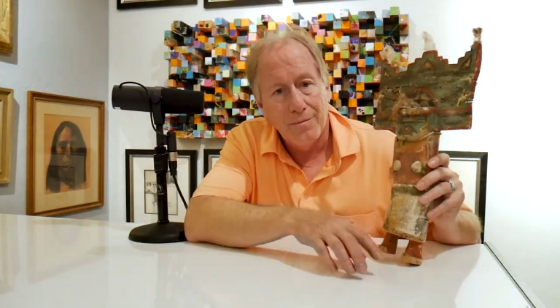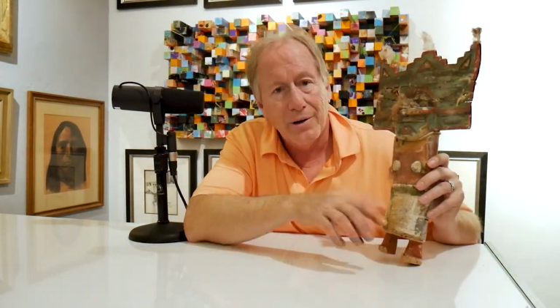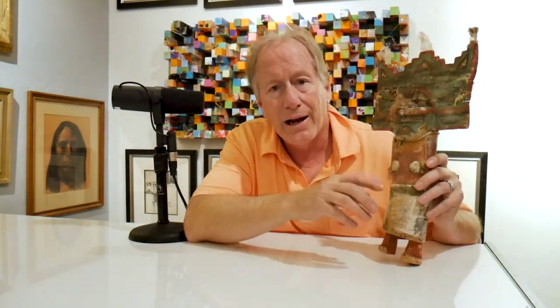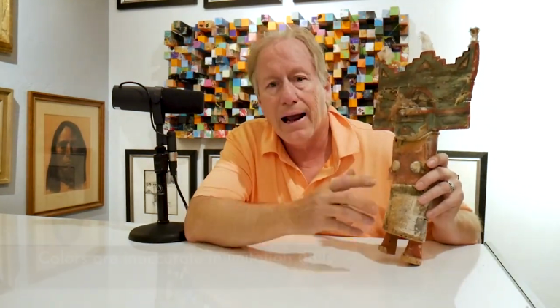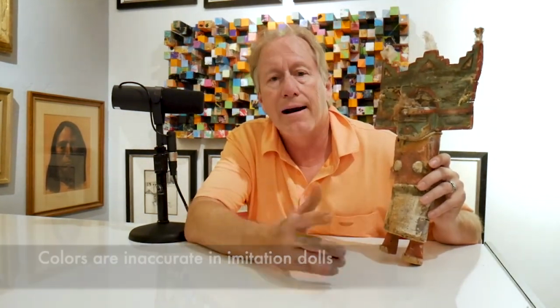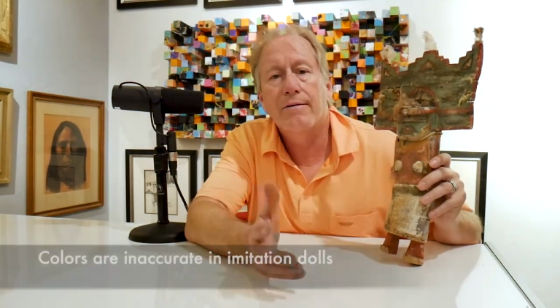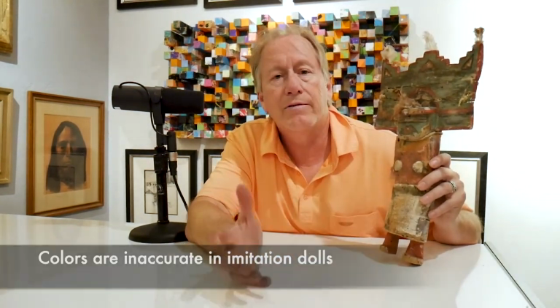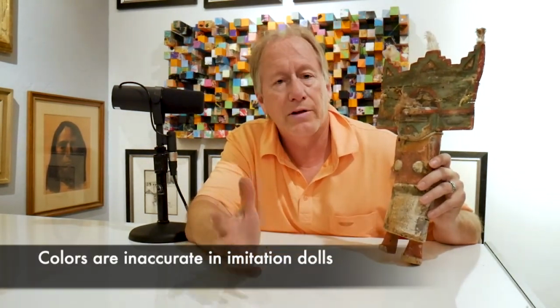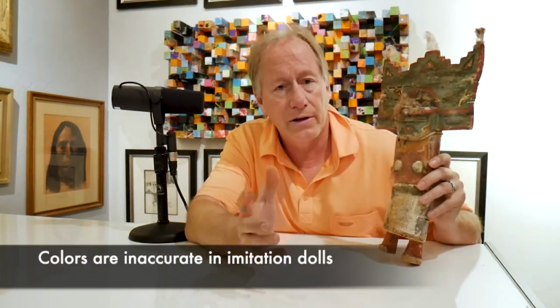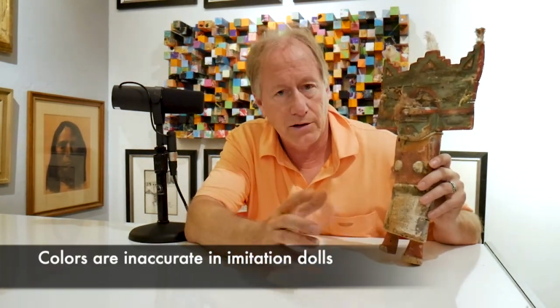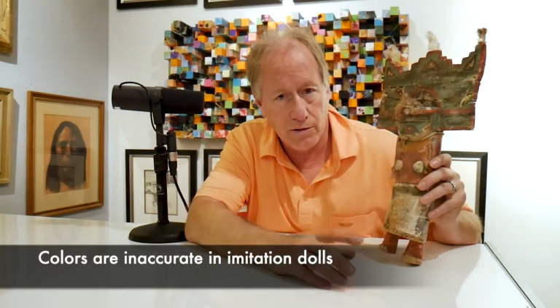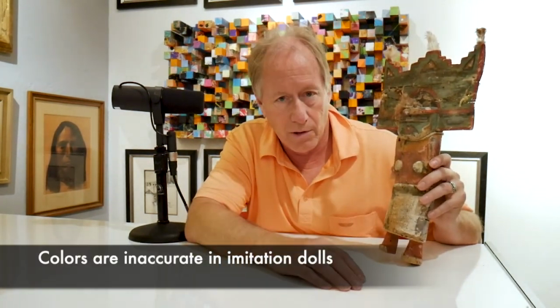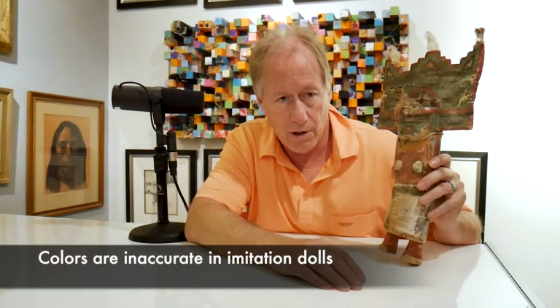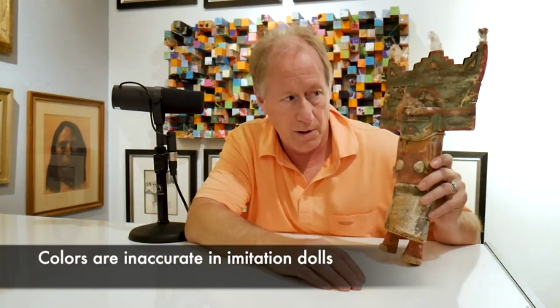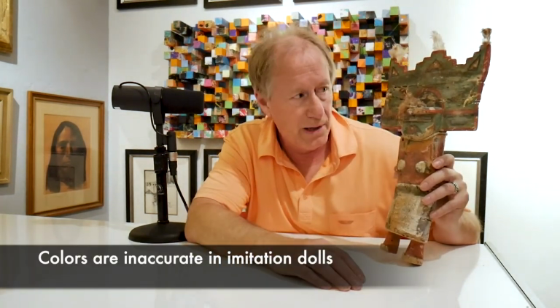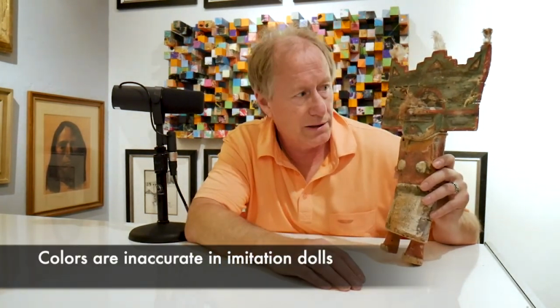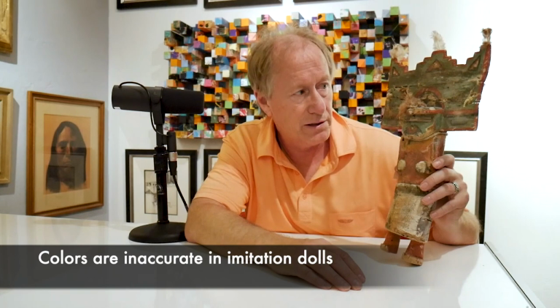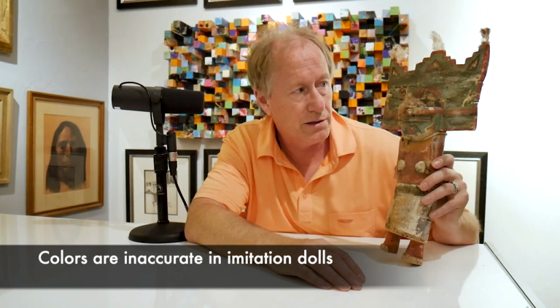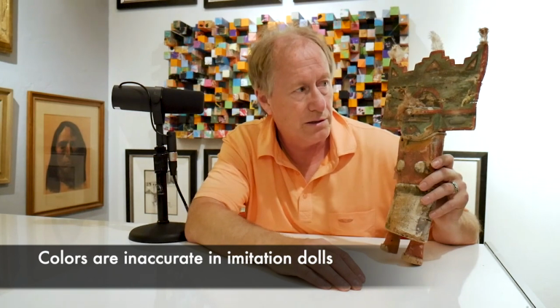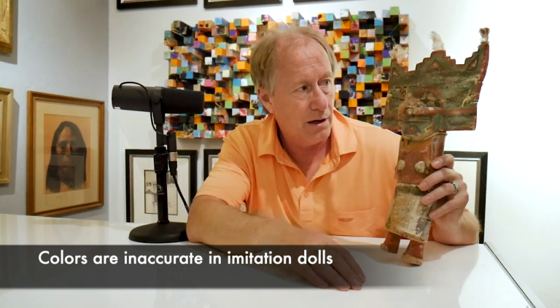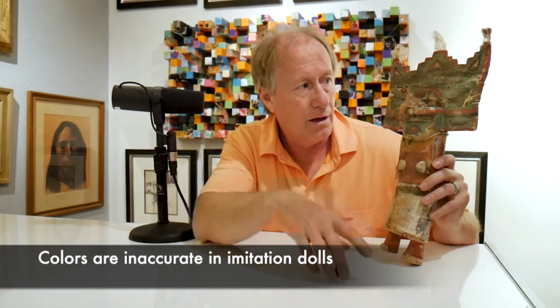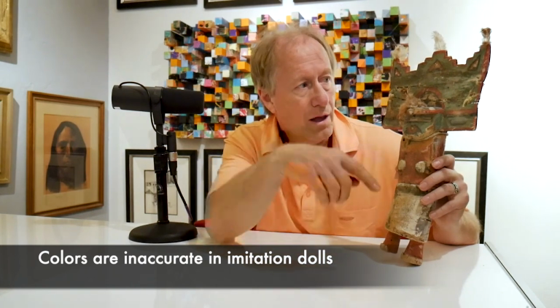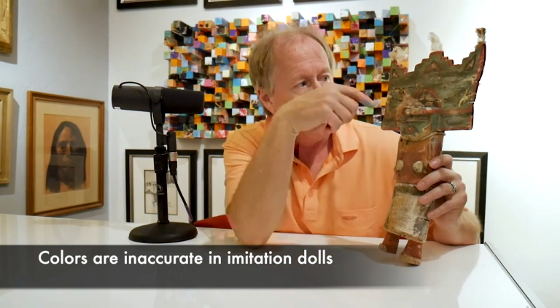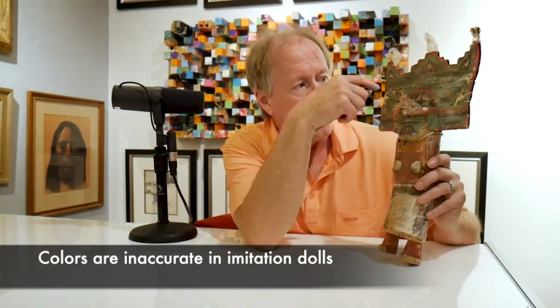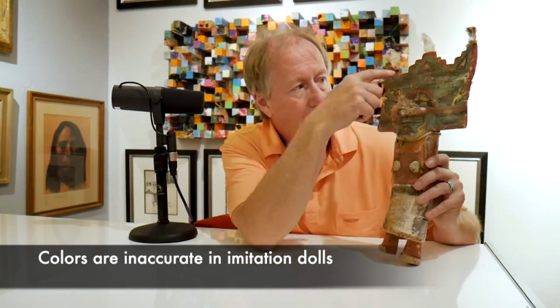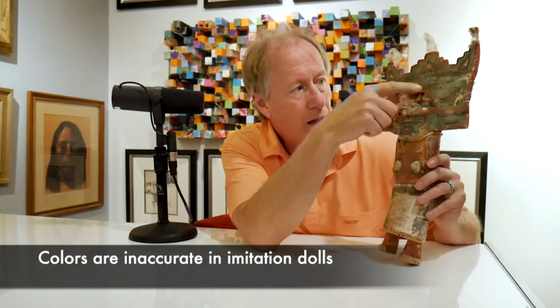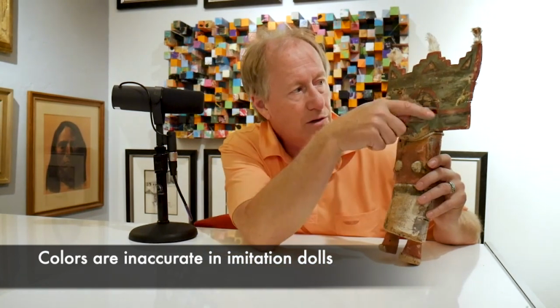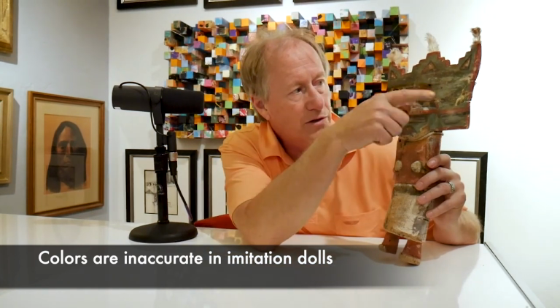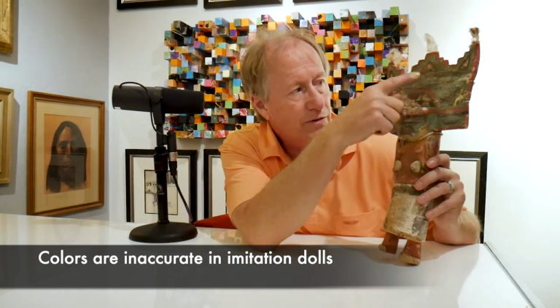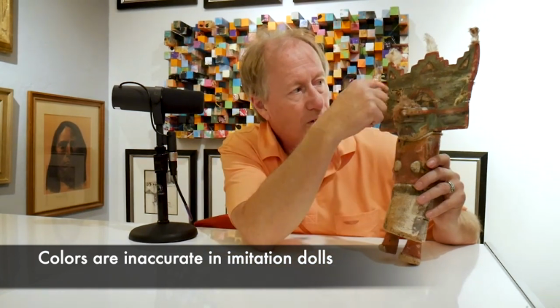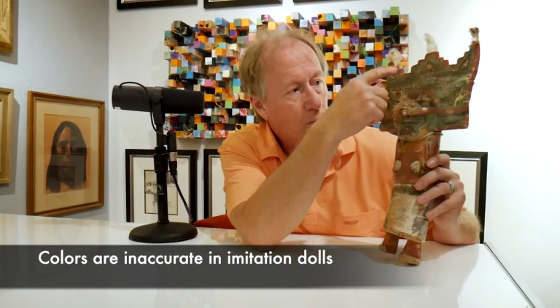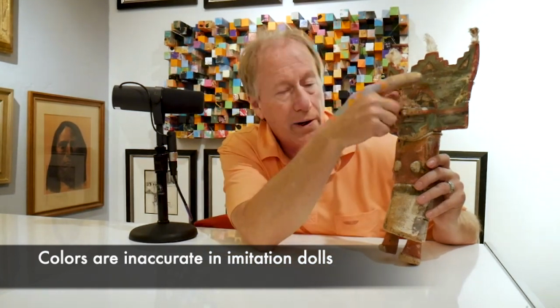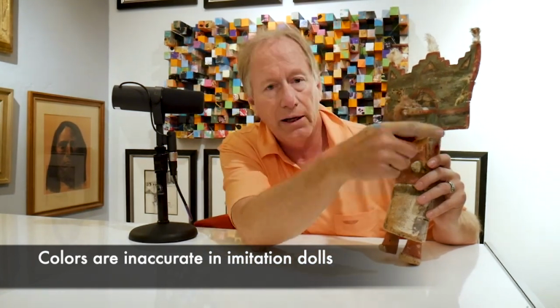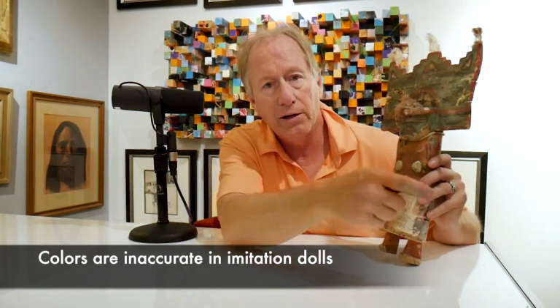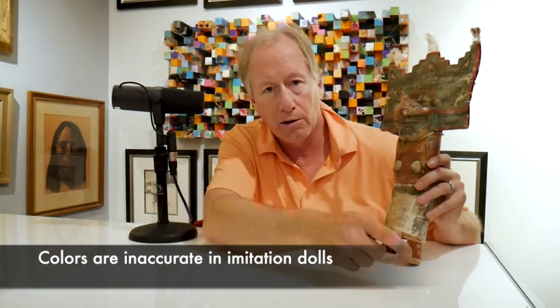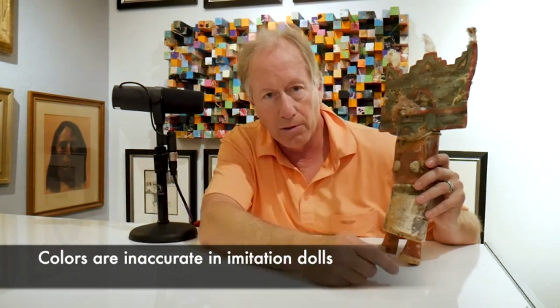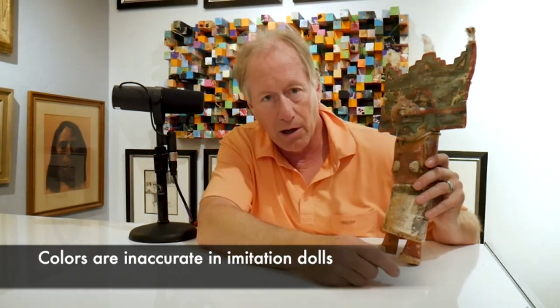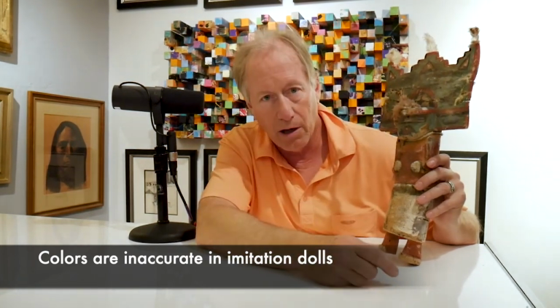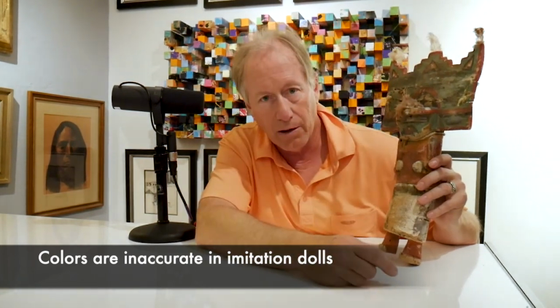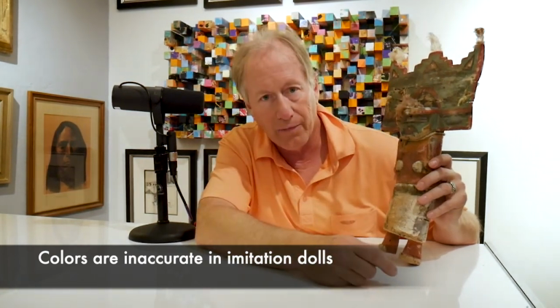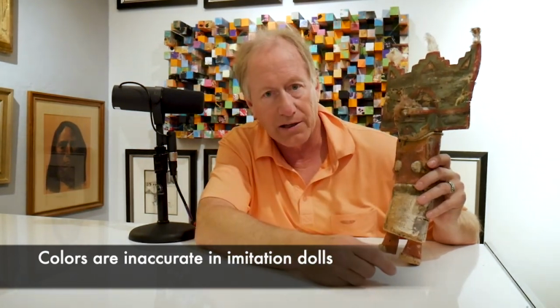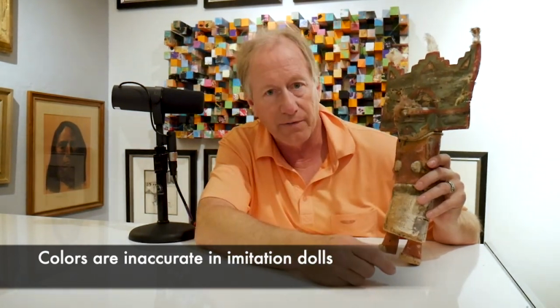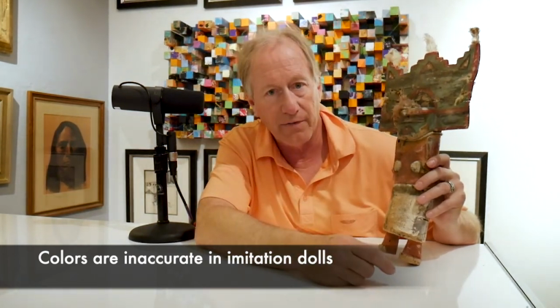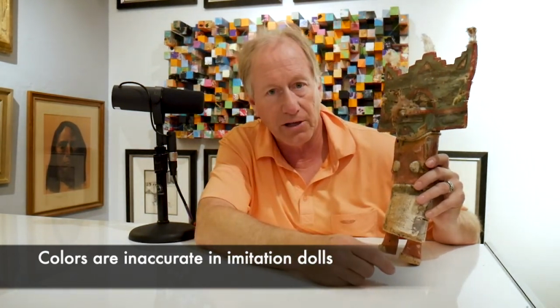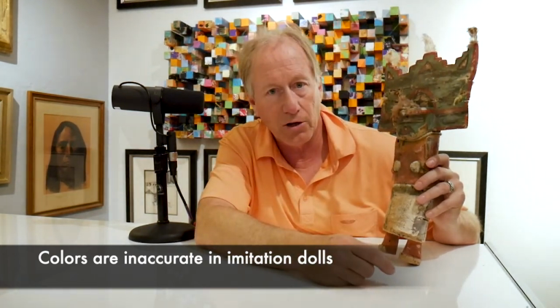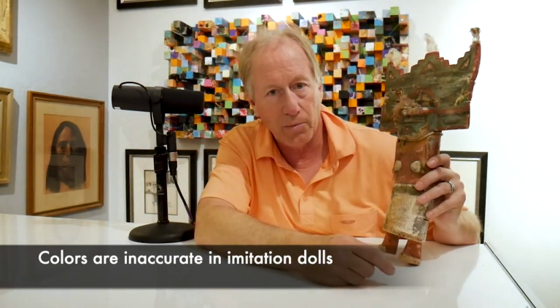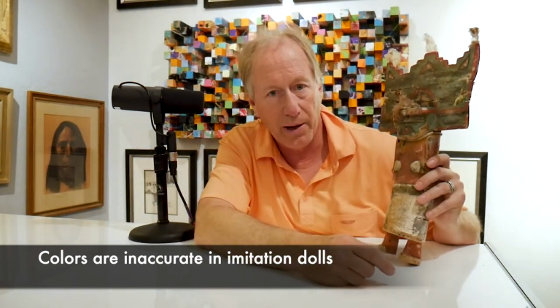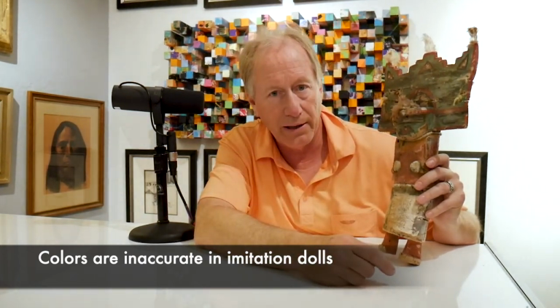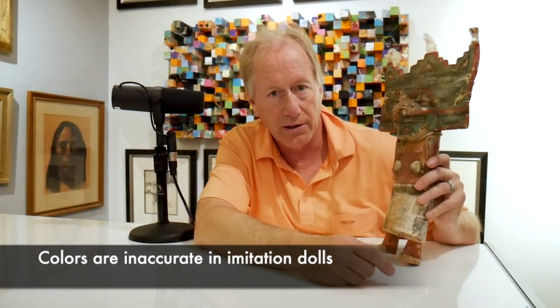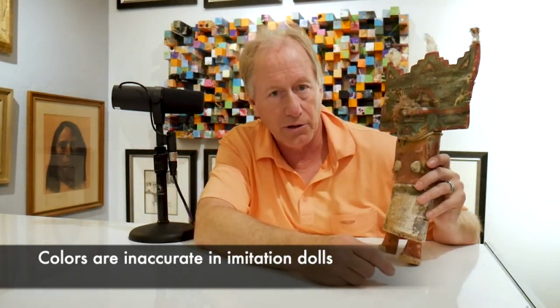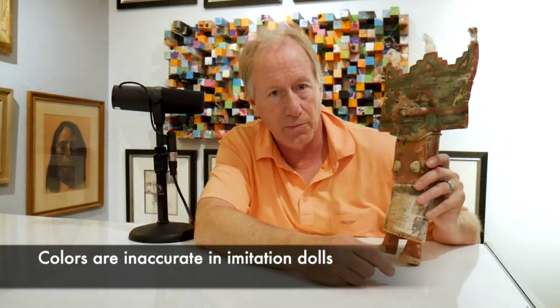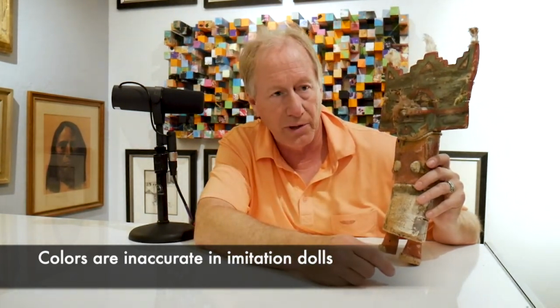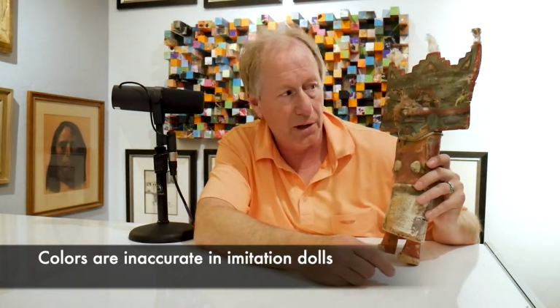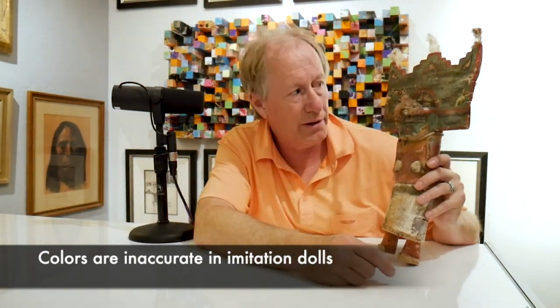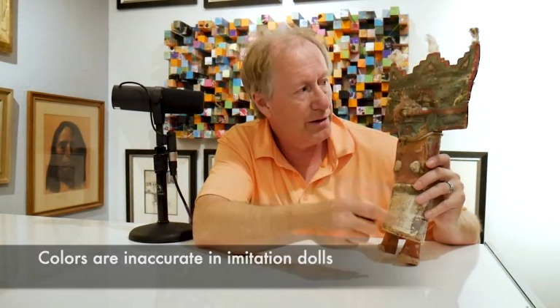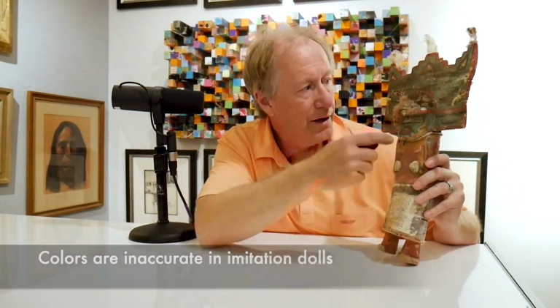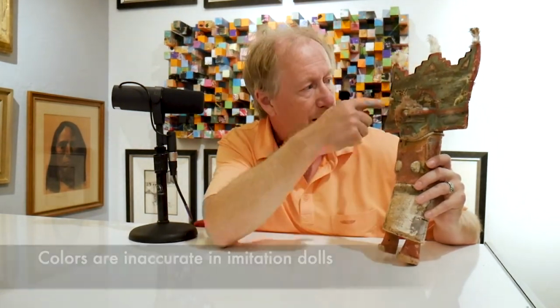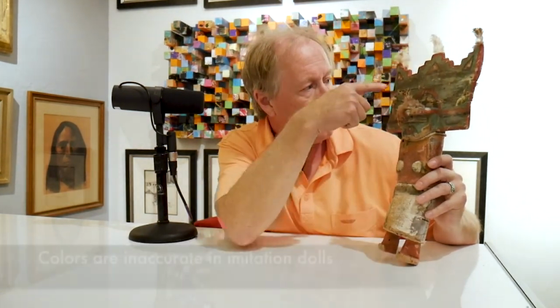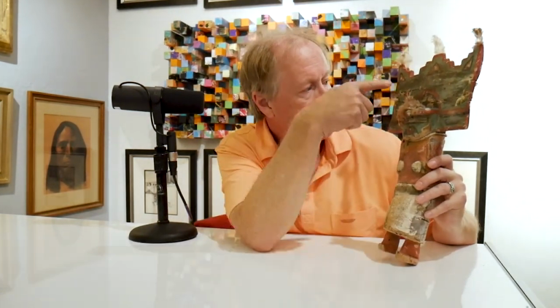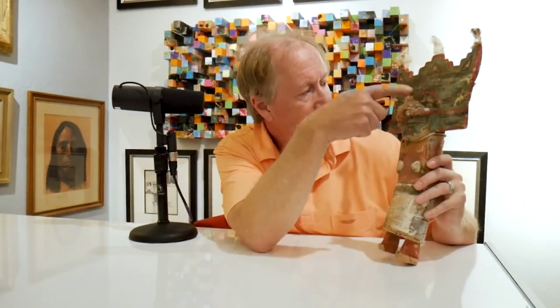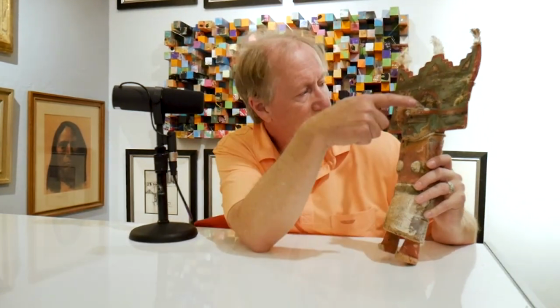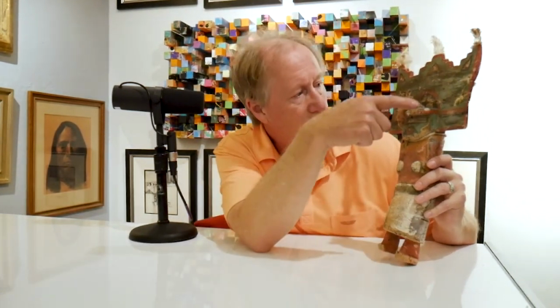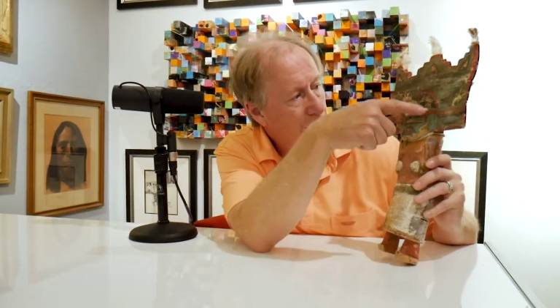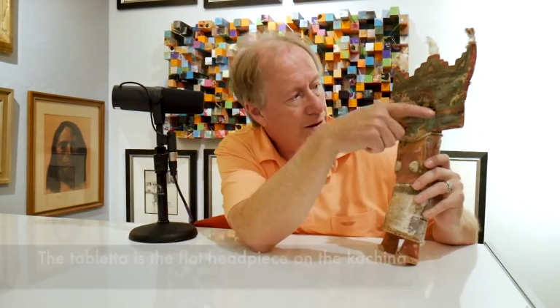But everything's wrong about this doll. The colors of the green are wrong. That's a vegetal paint that should be on, and they're not like this color.